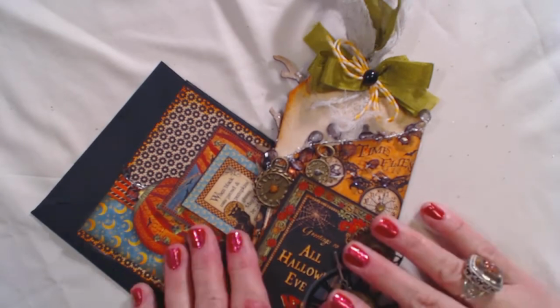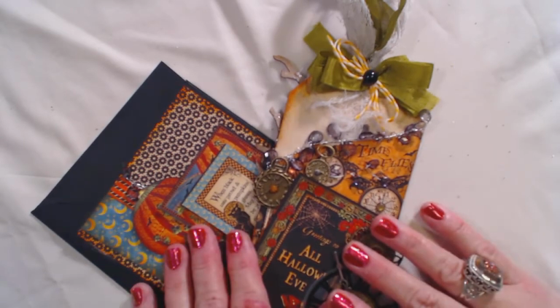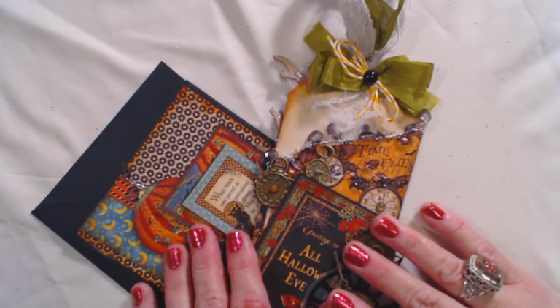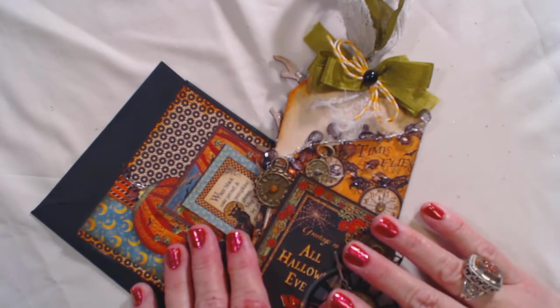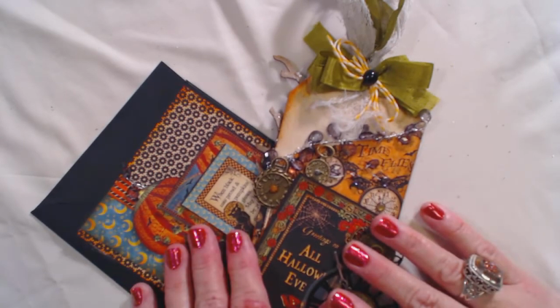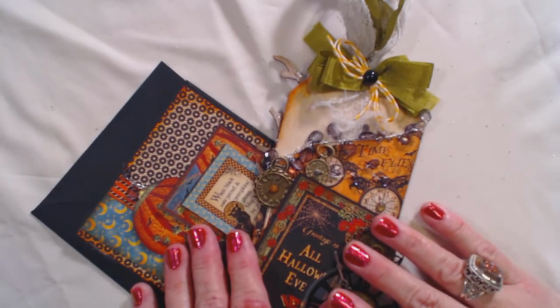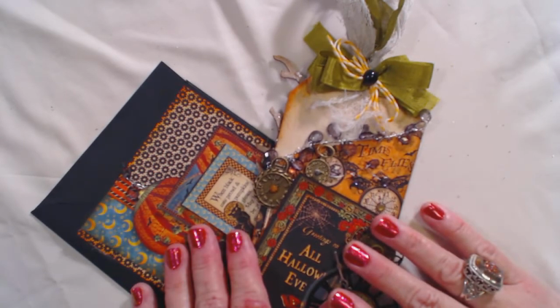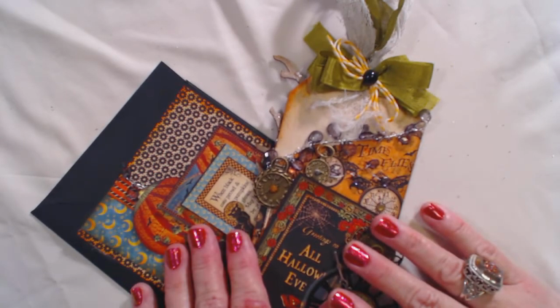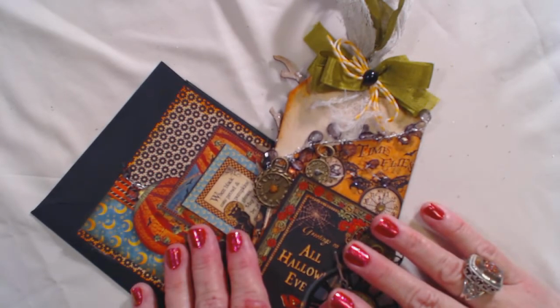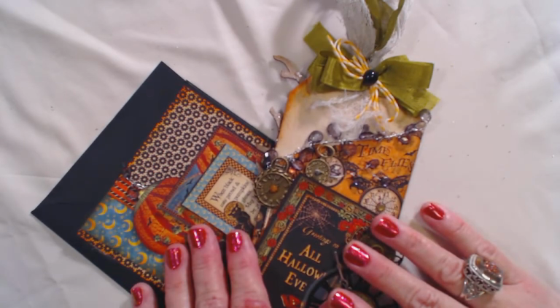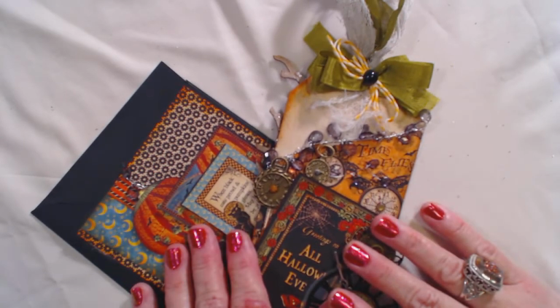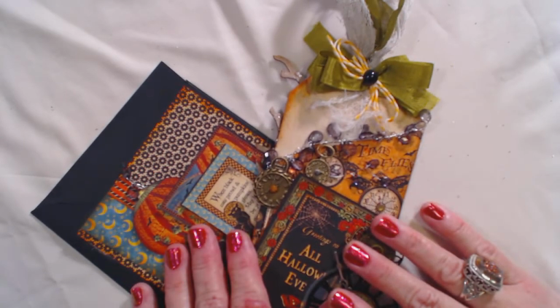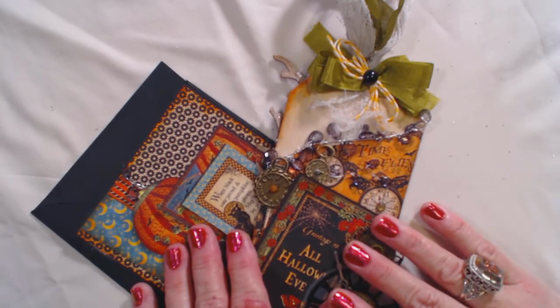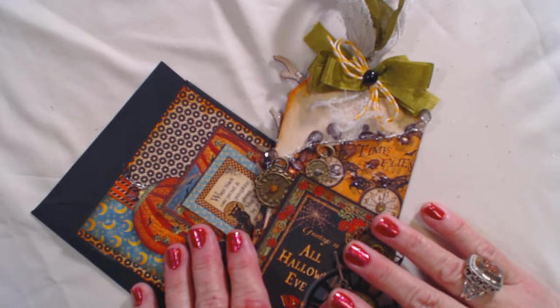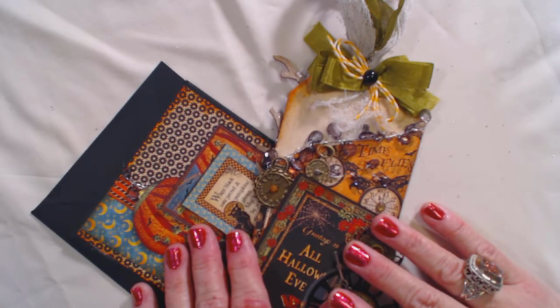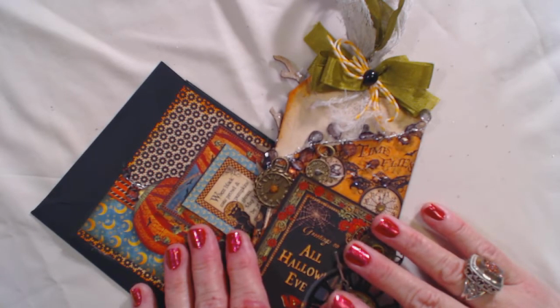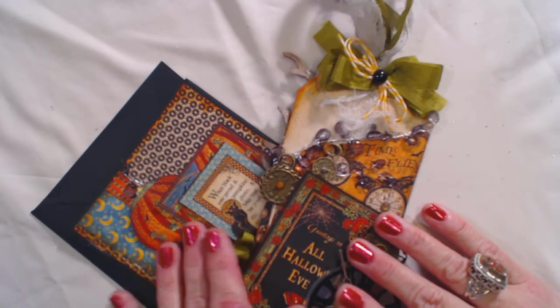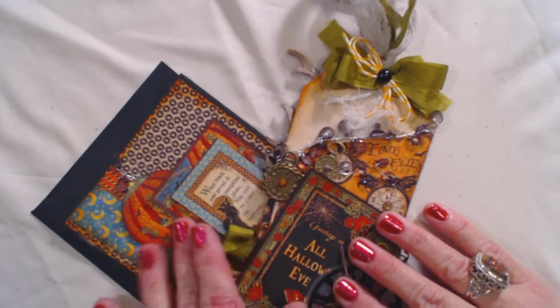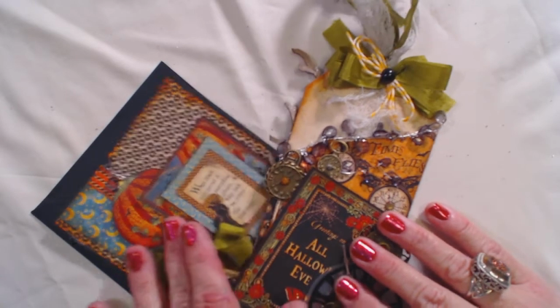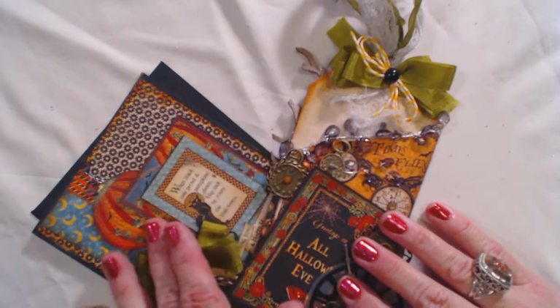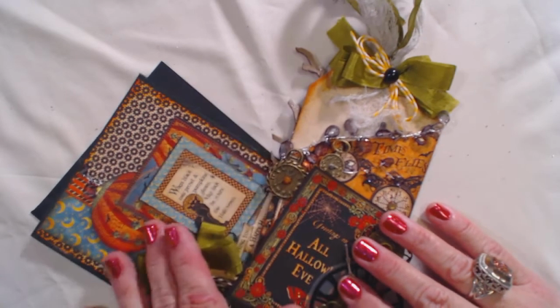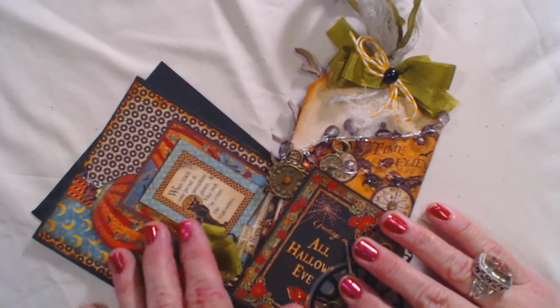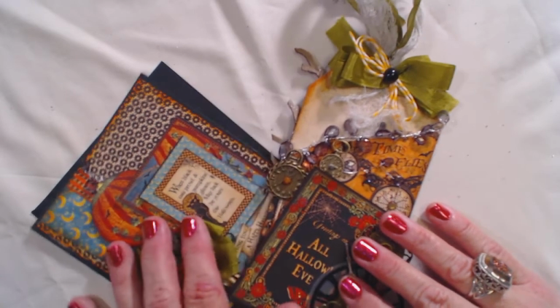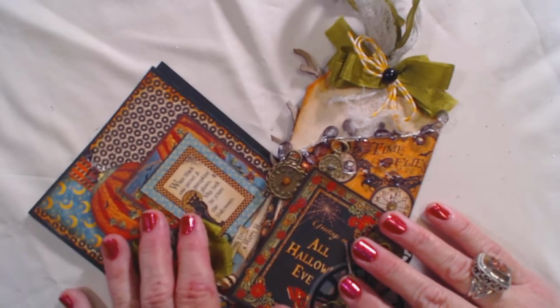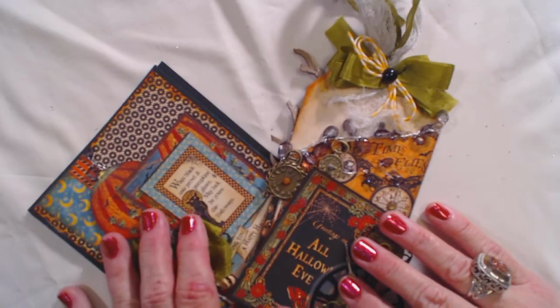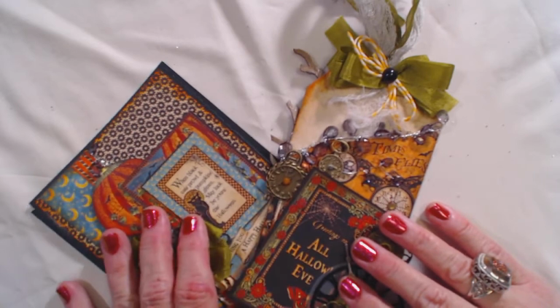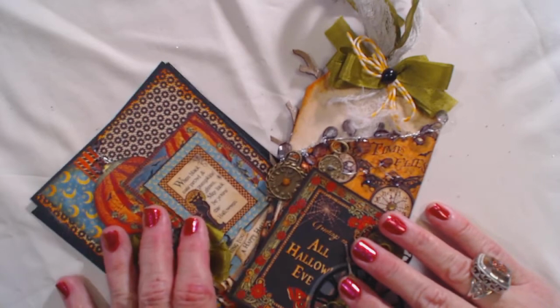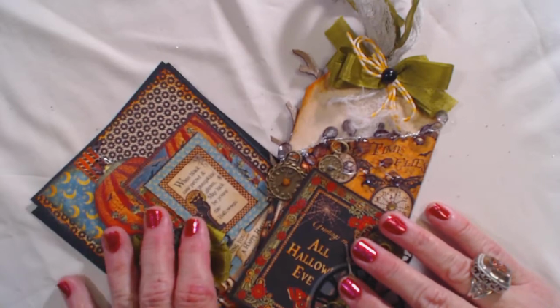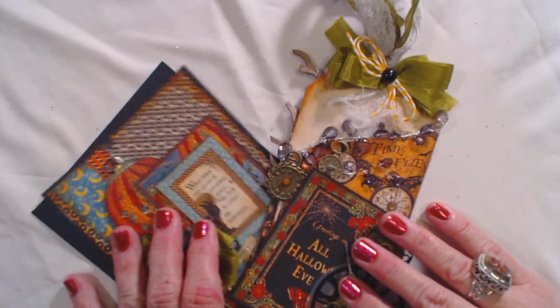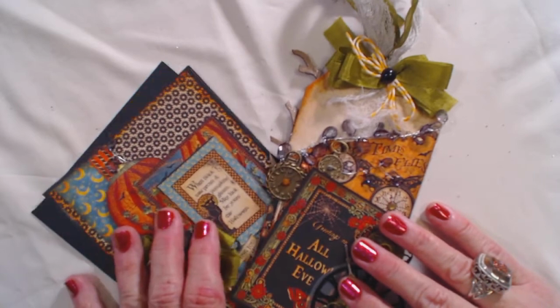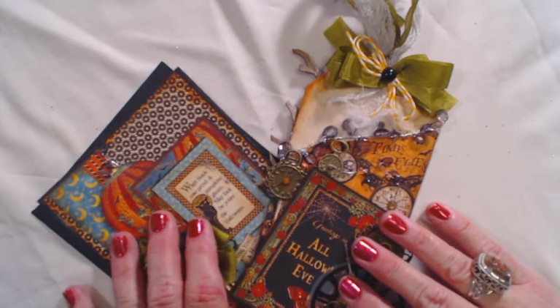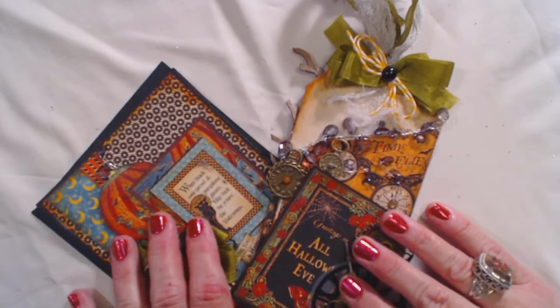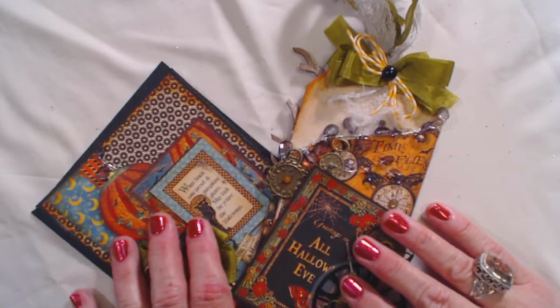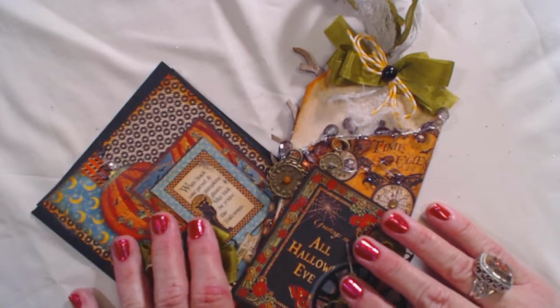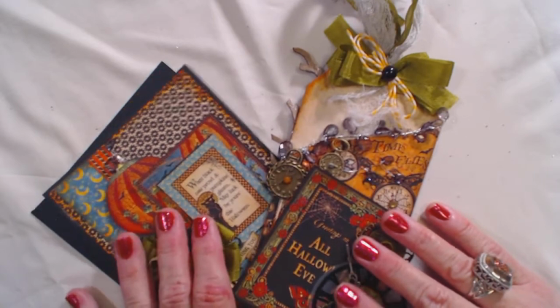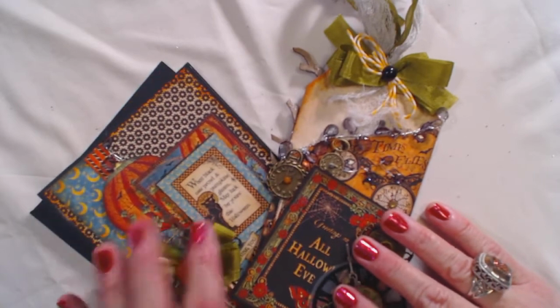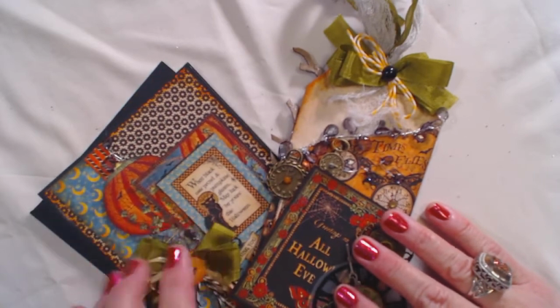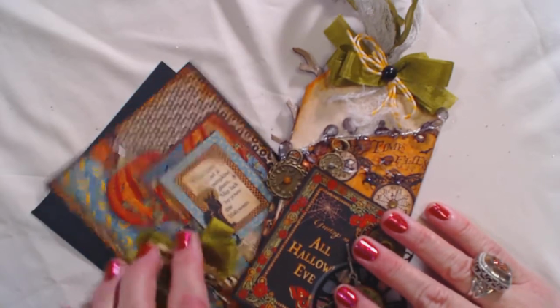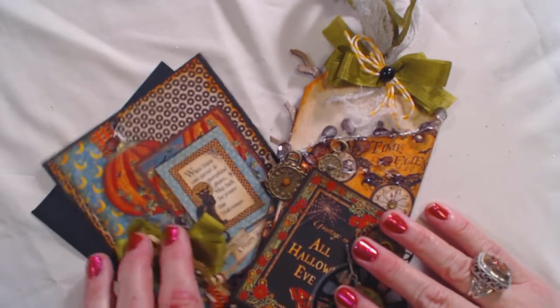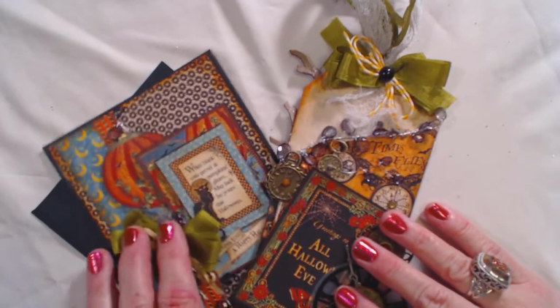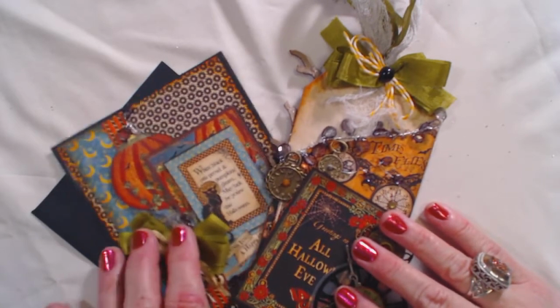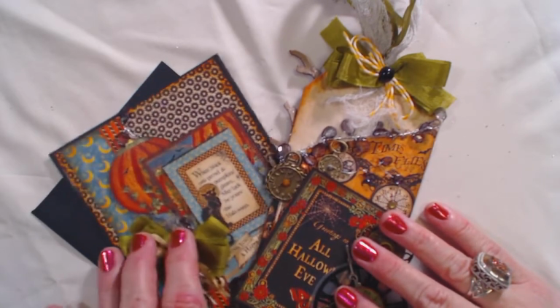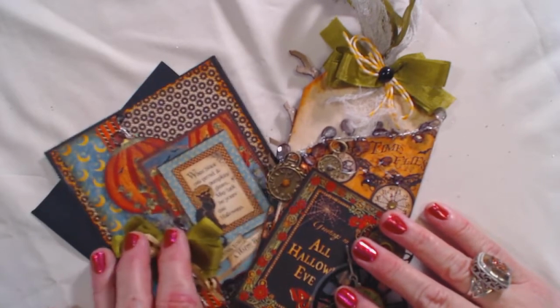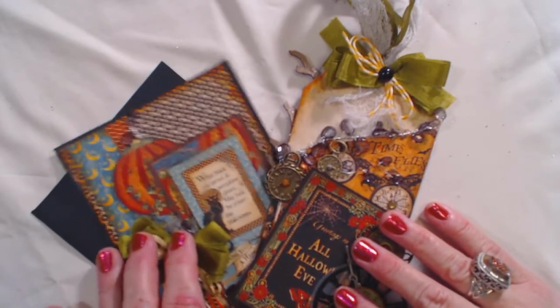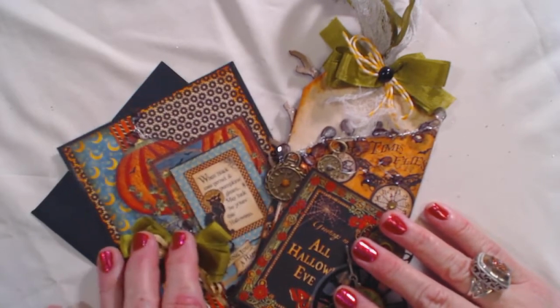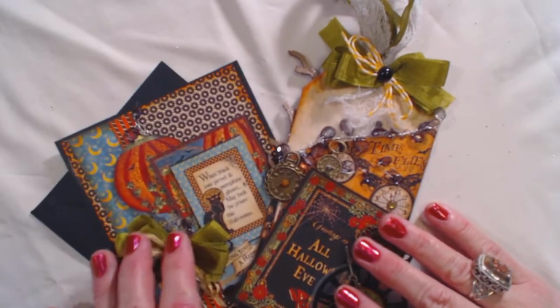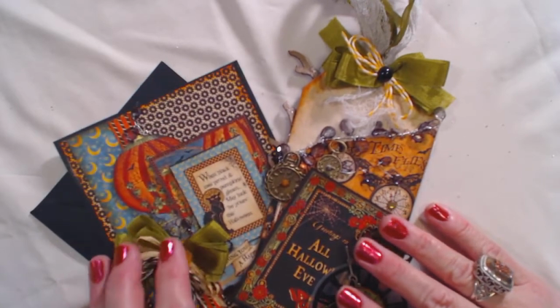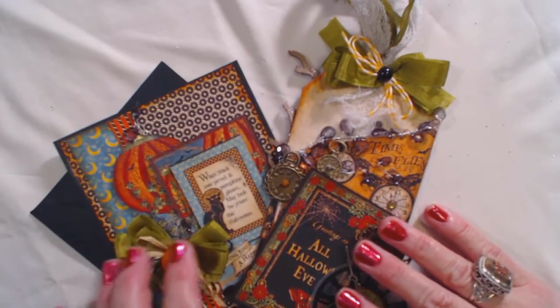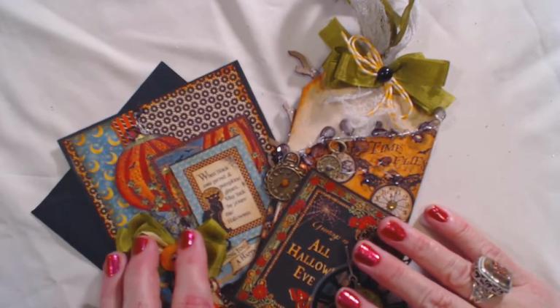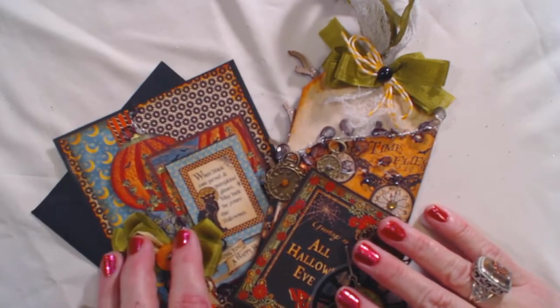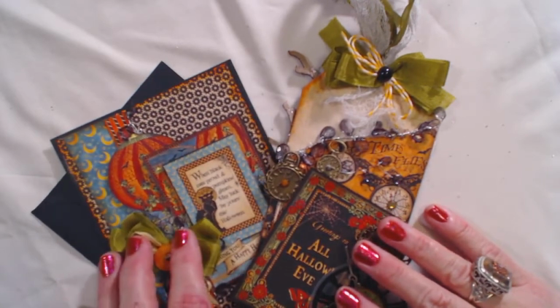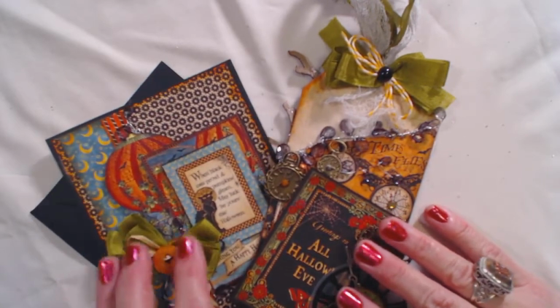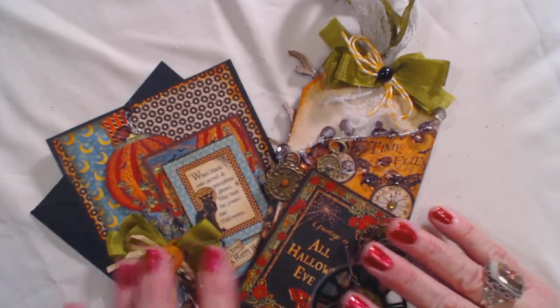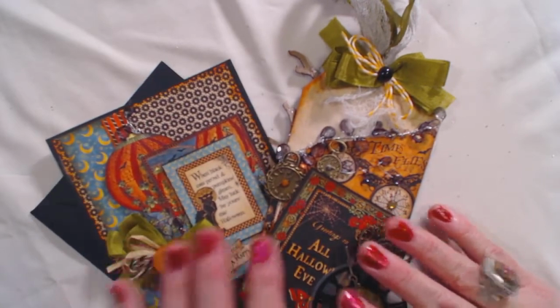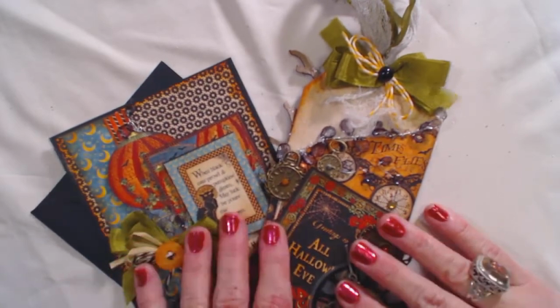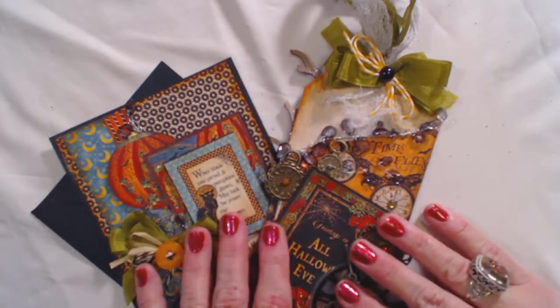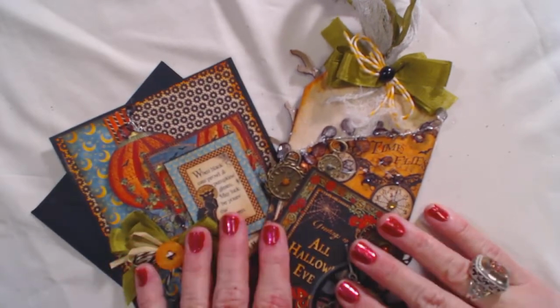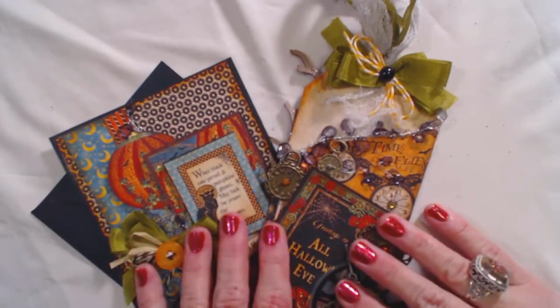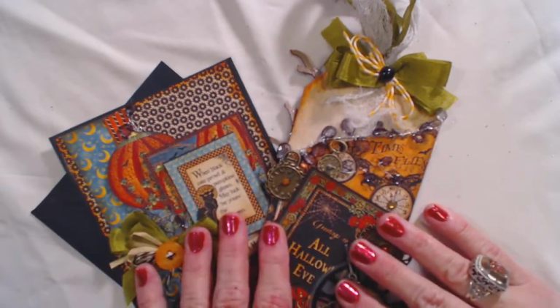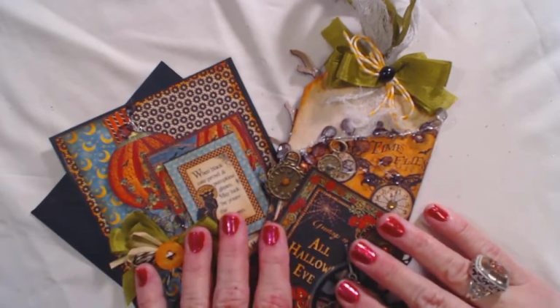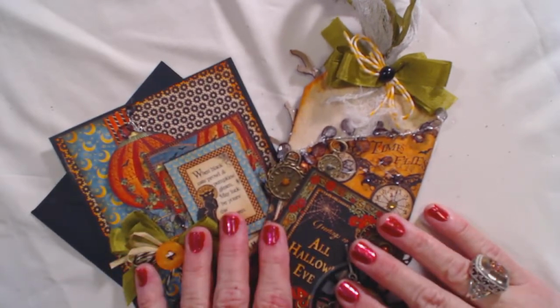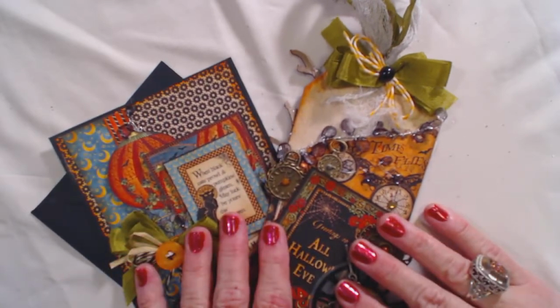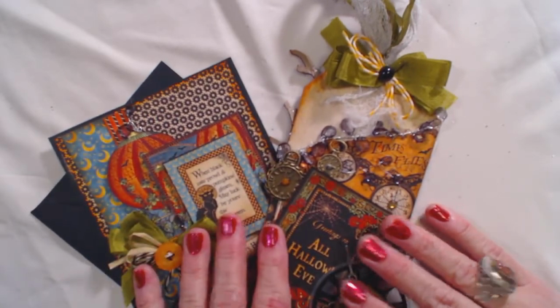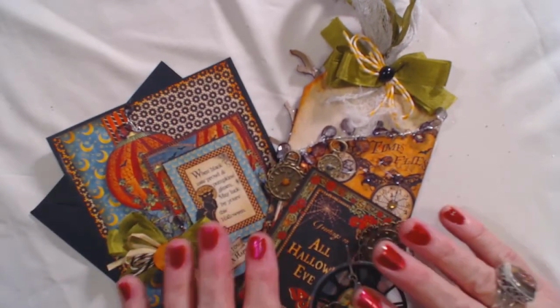I wanted to share with you some items that I've been making for fall, just a couple of them, and invite you to a blog hop this weekend. I hope you'll join us.